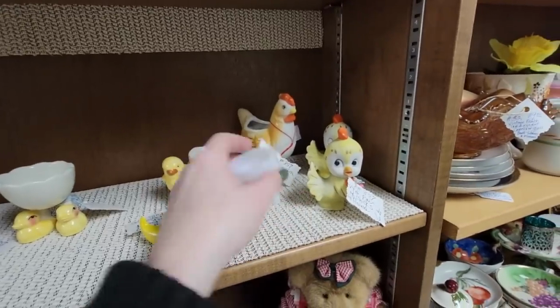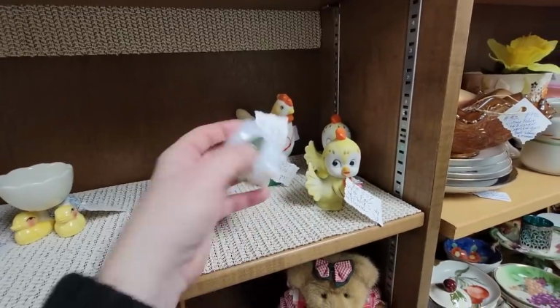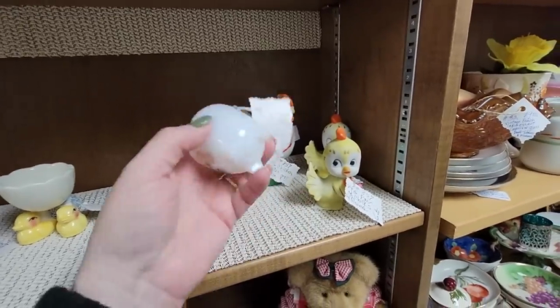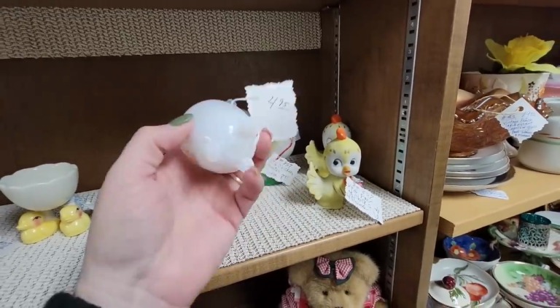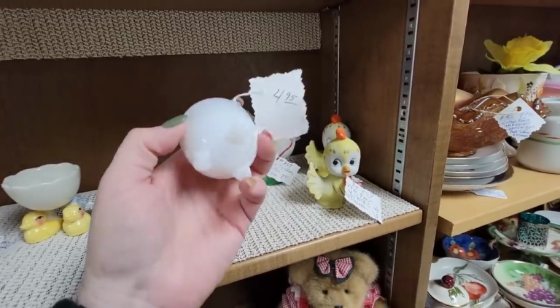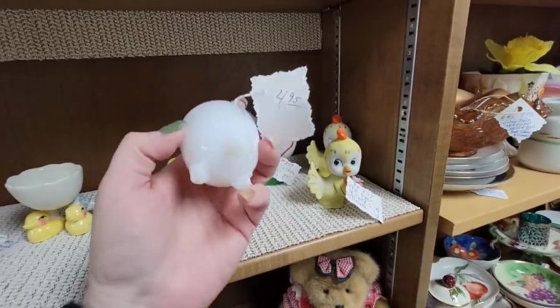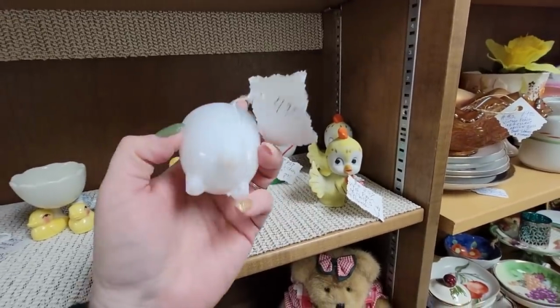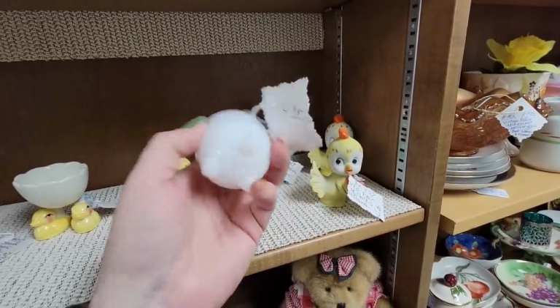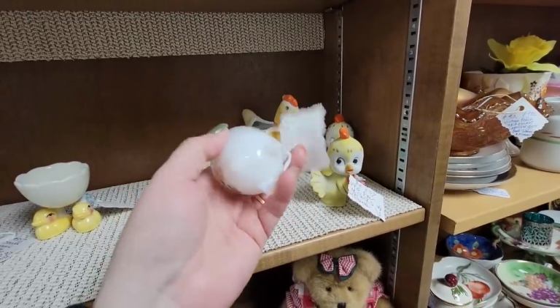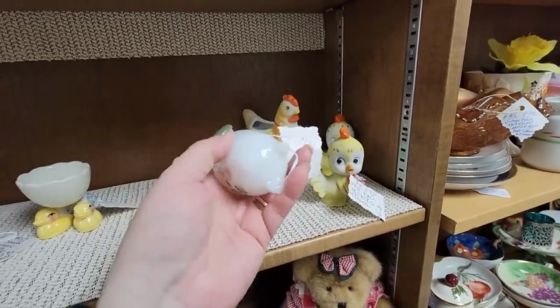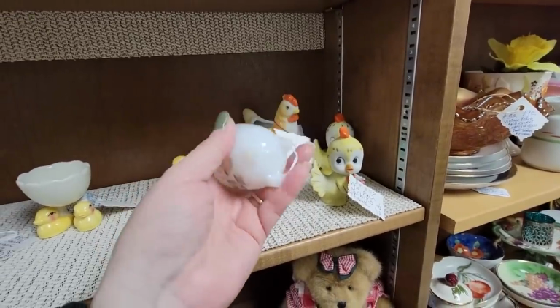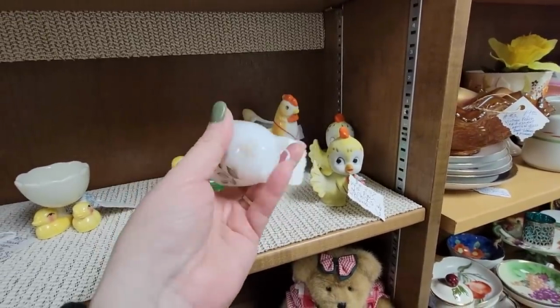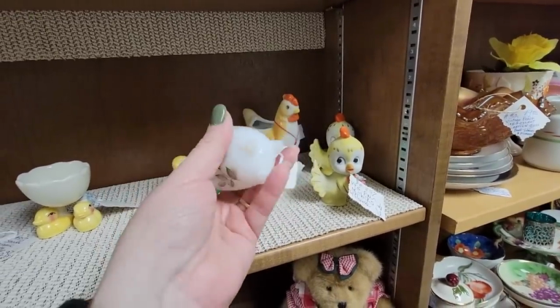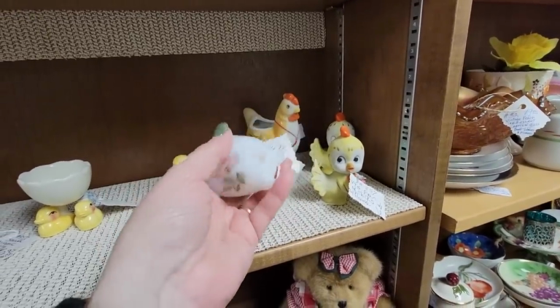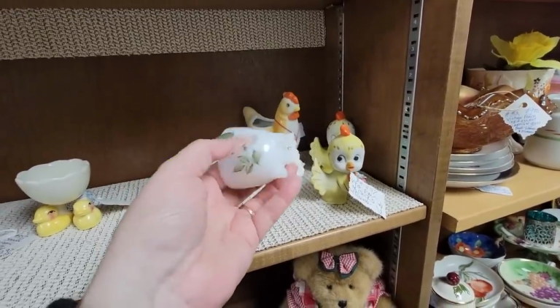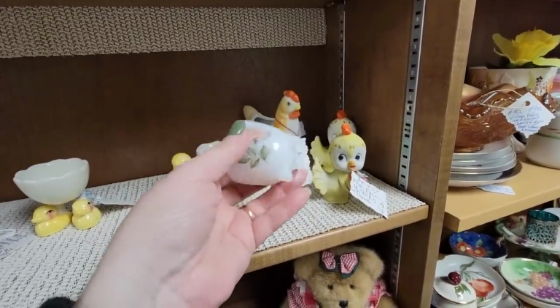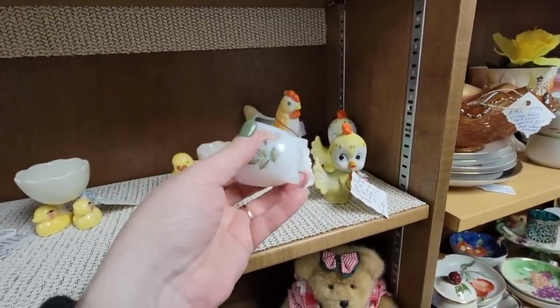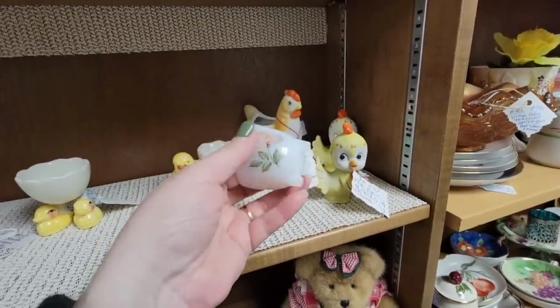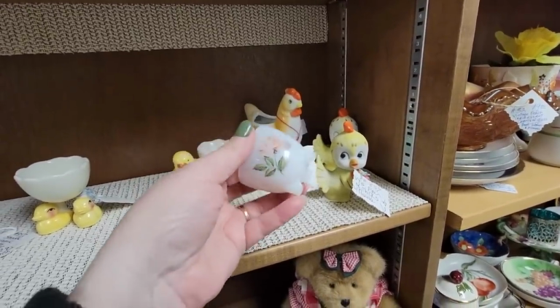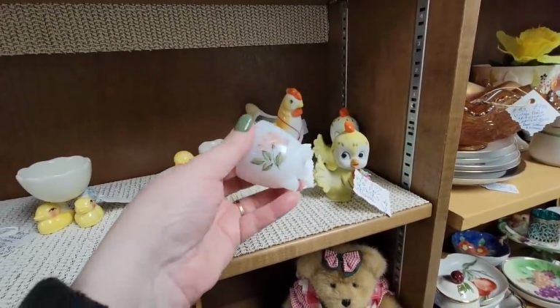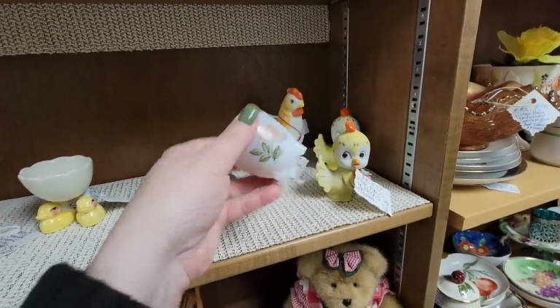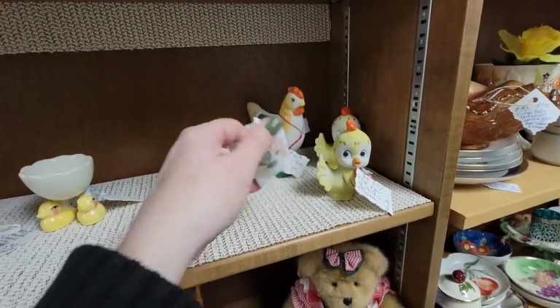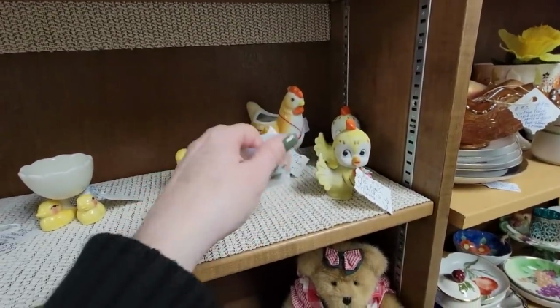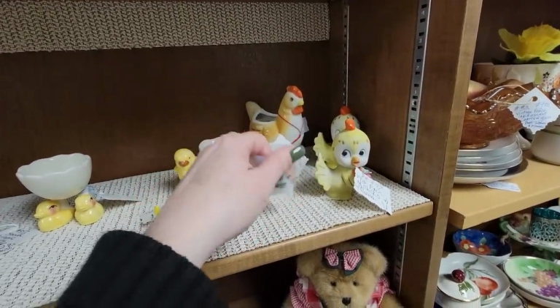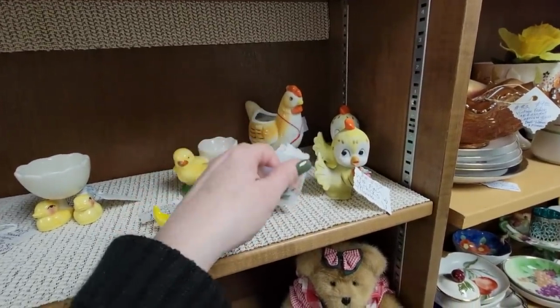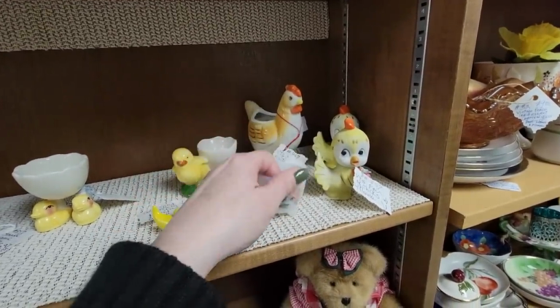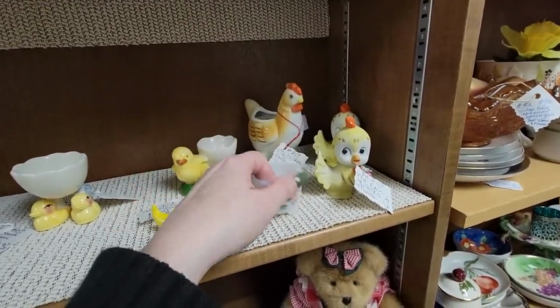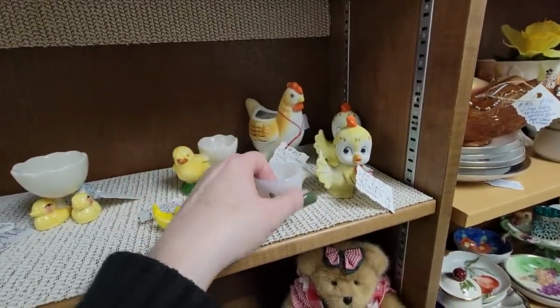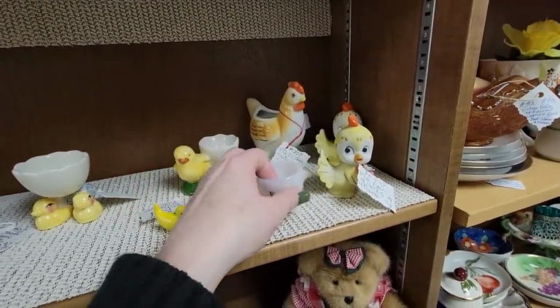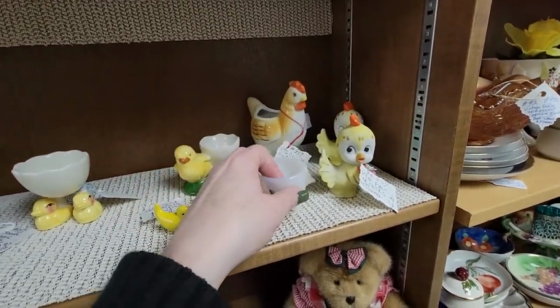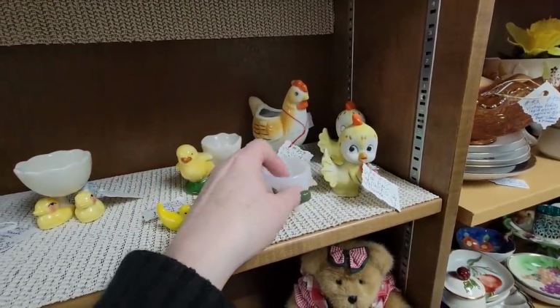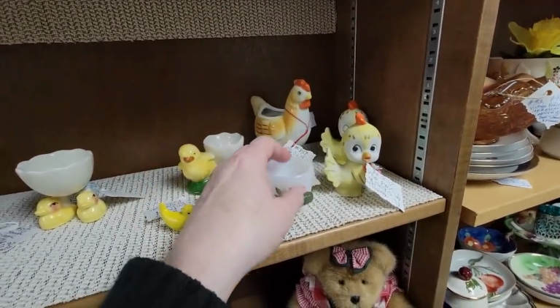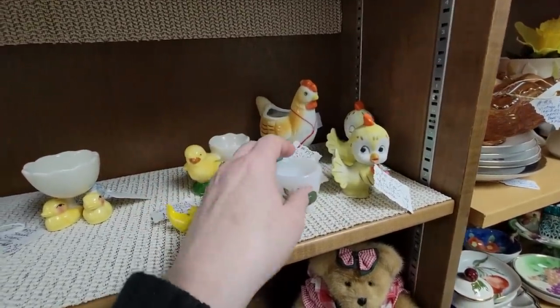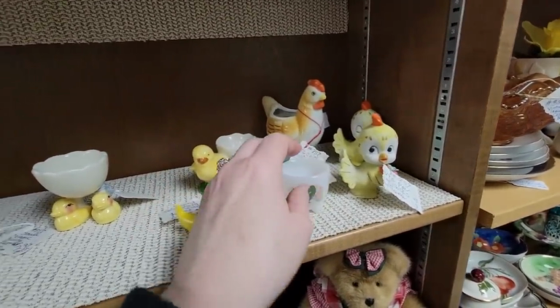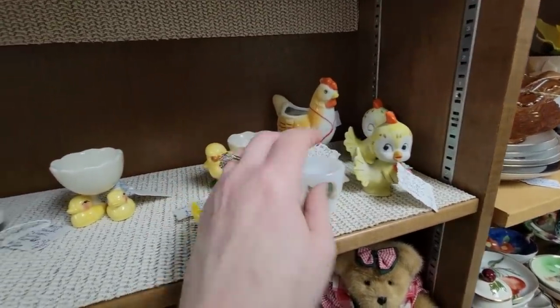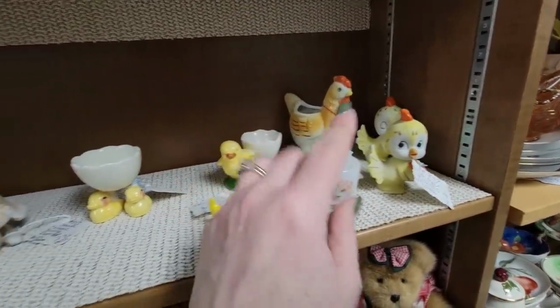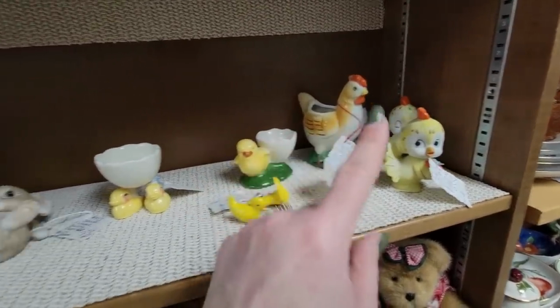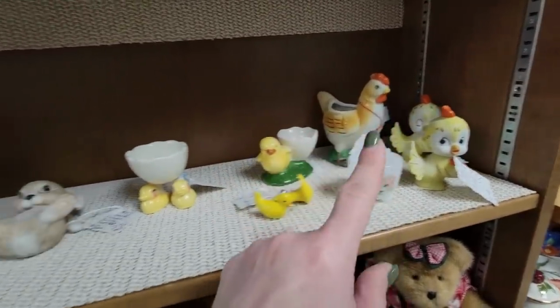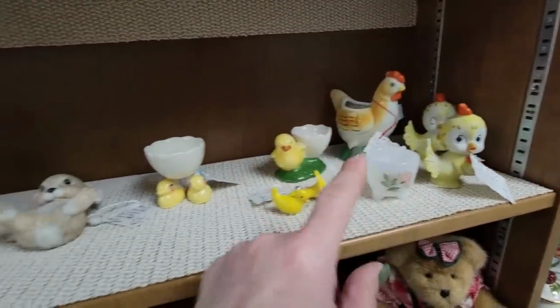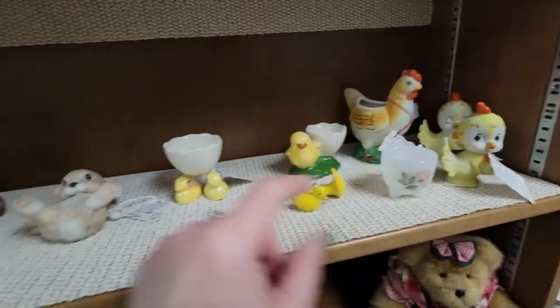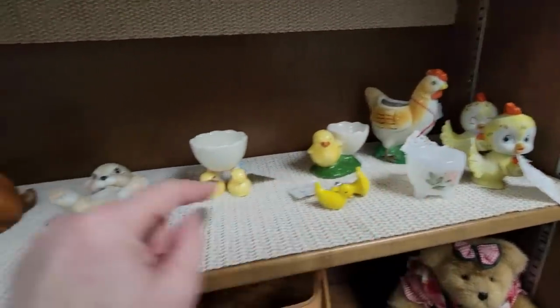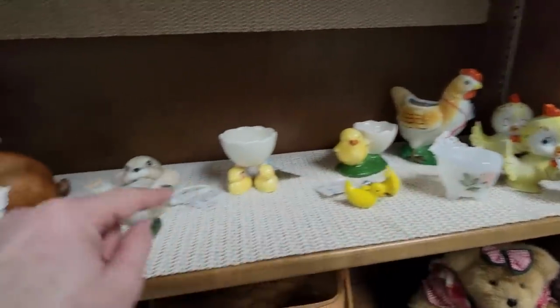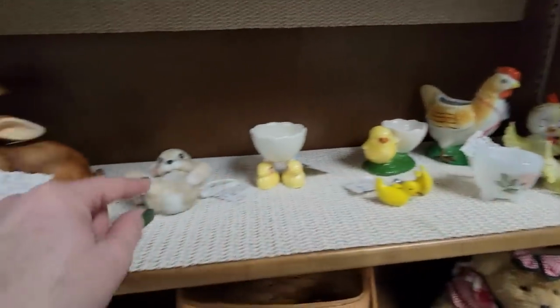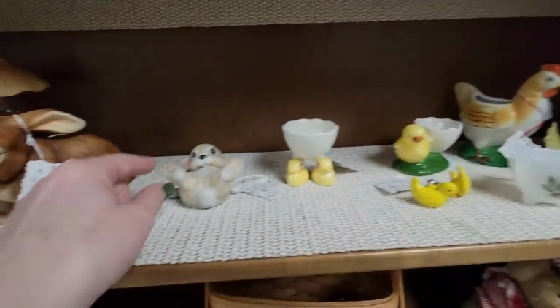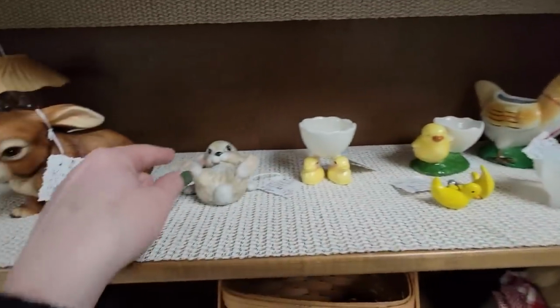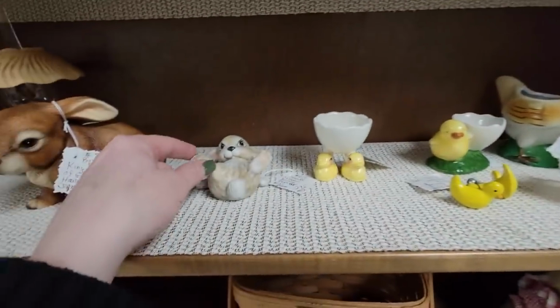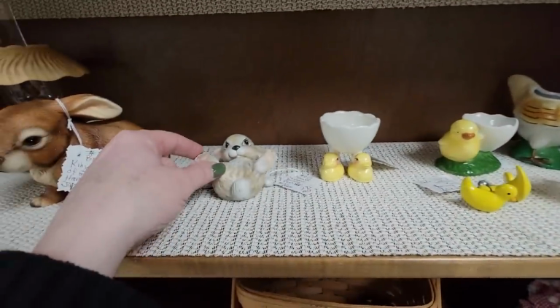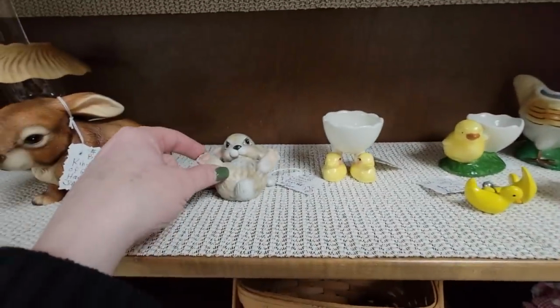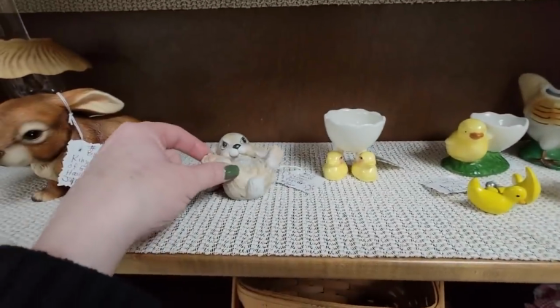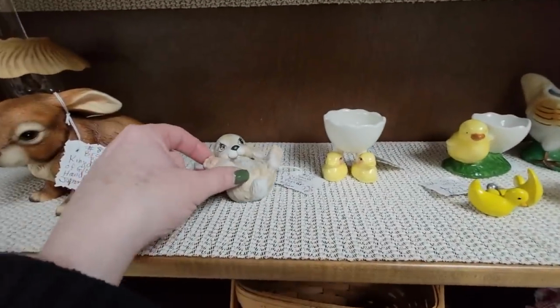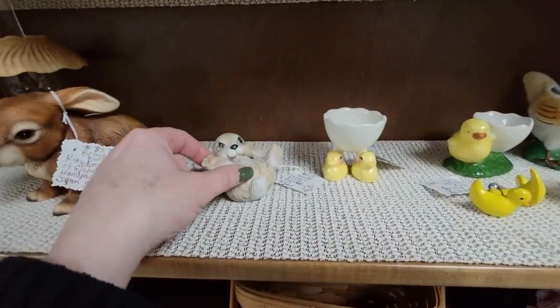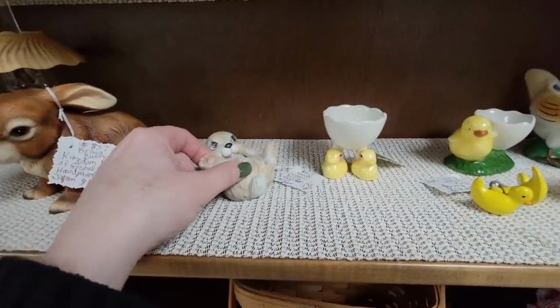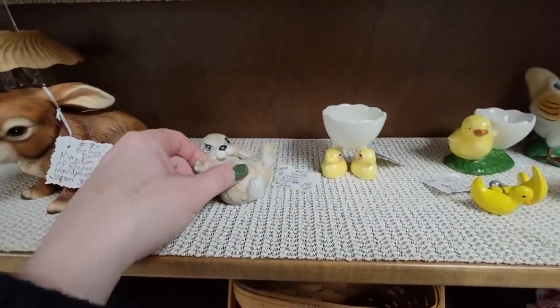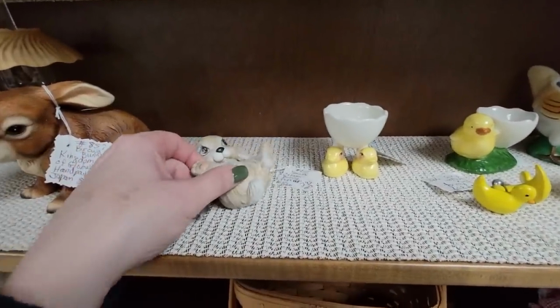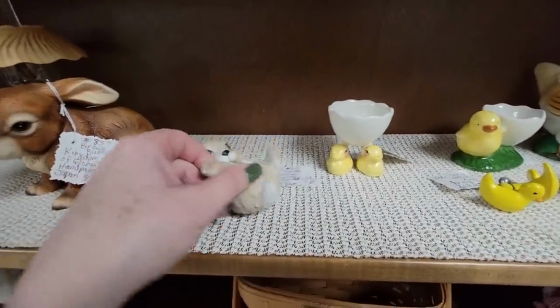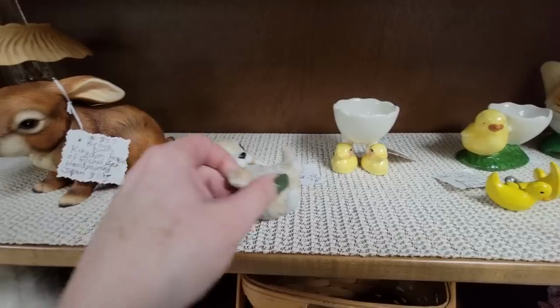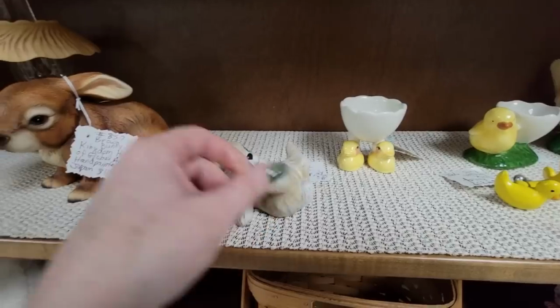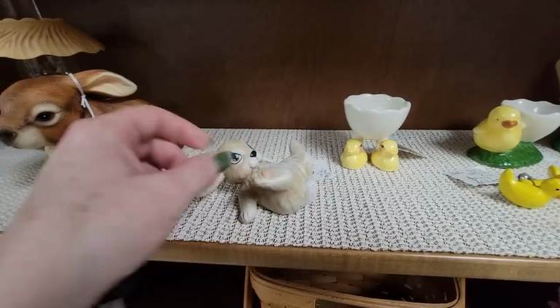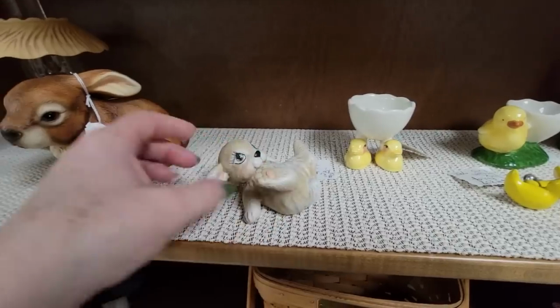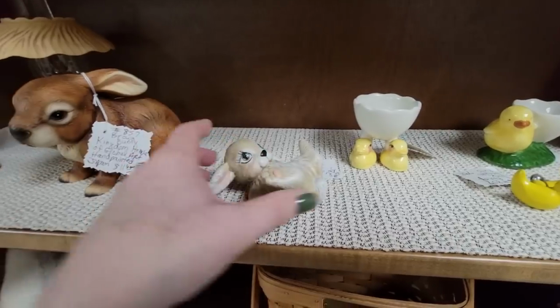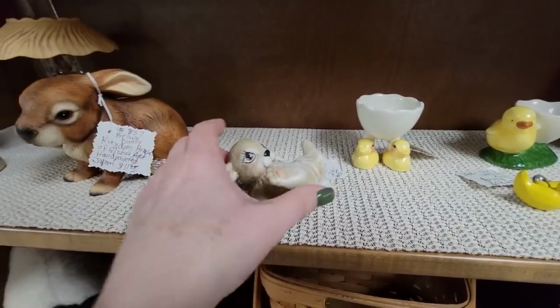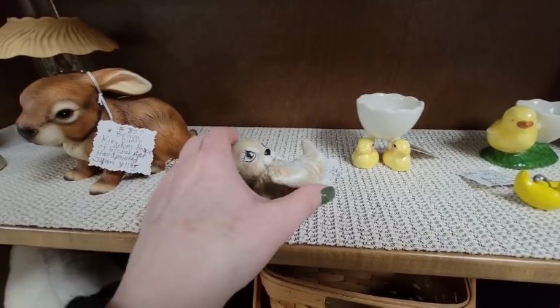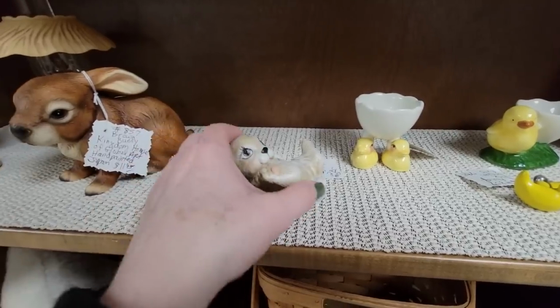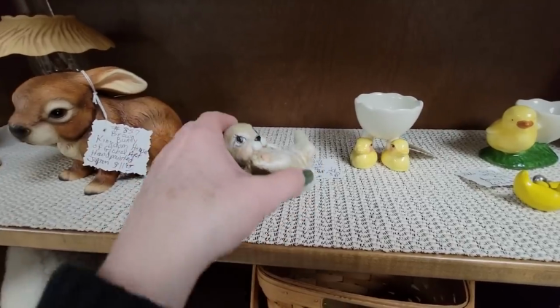This is pretty — $4.95, a little egg. Oh look at you, silly bunny.